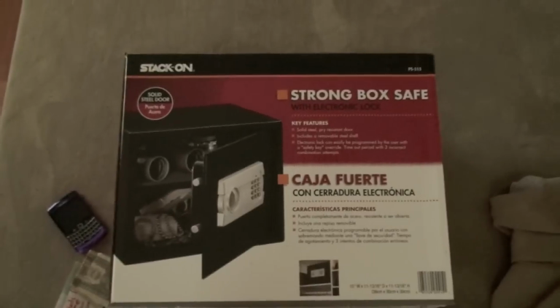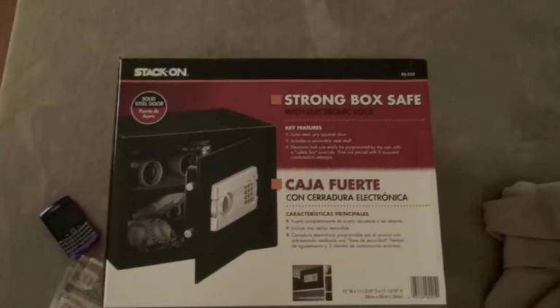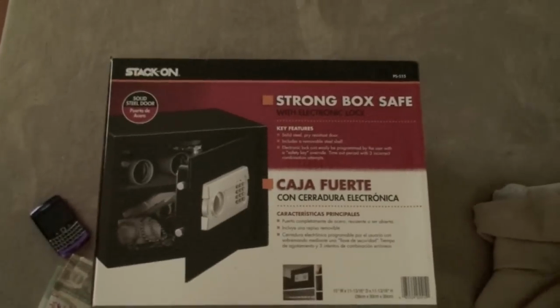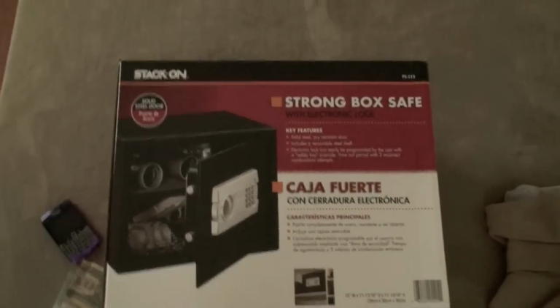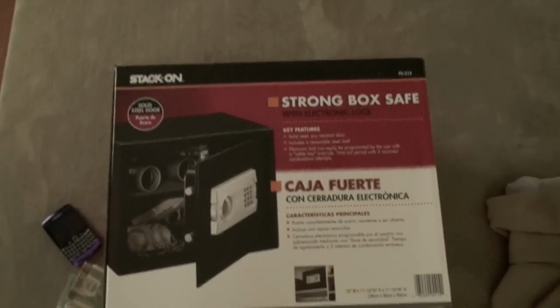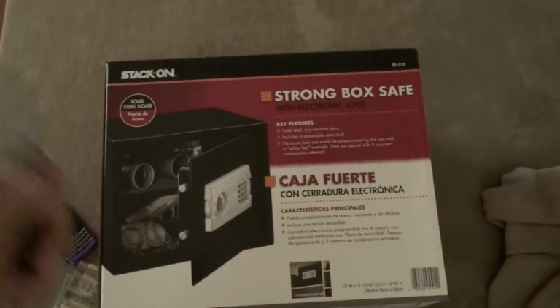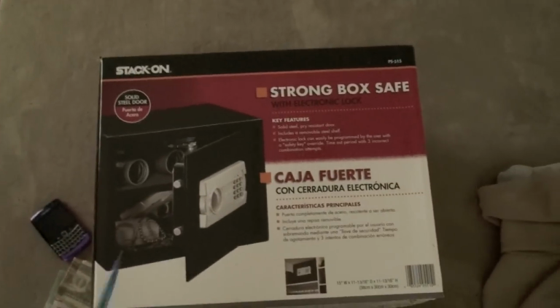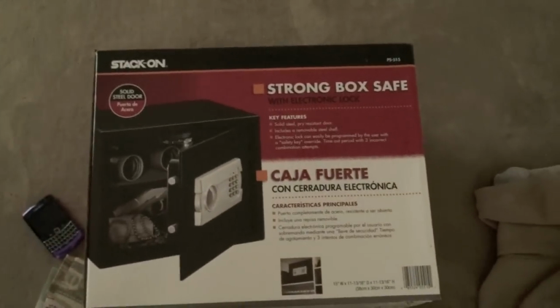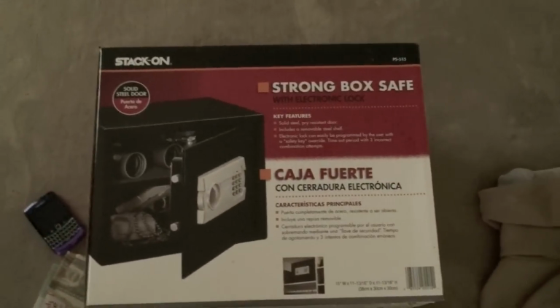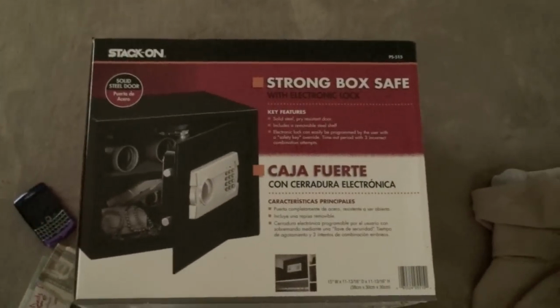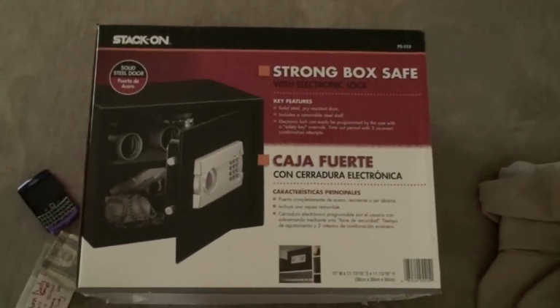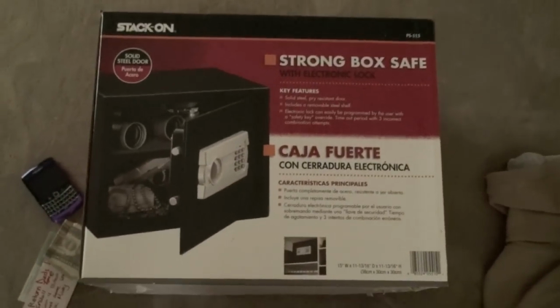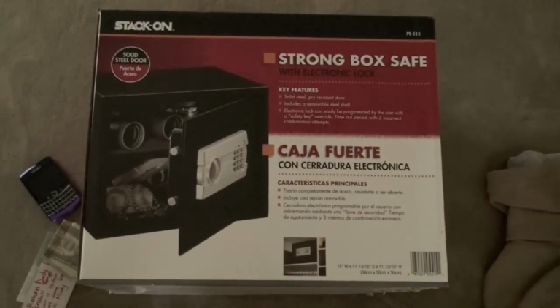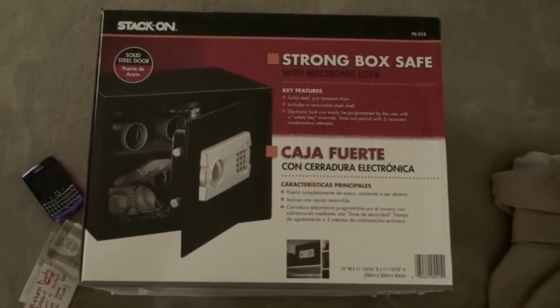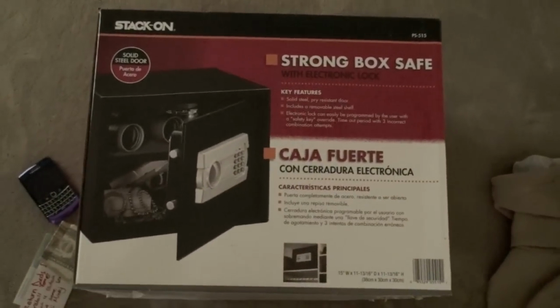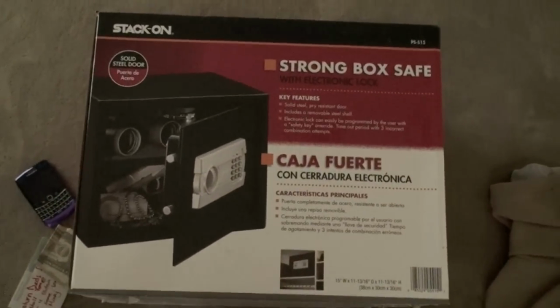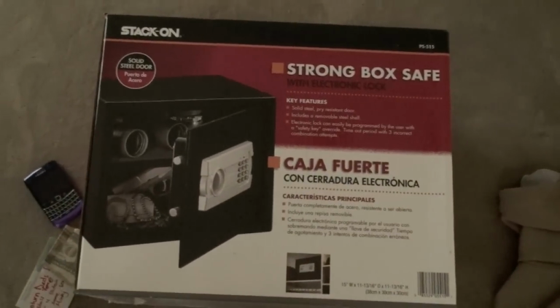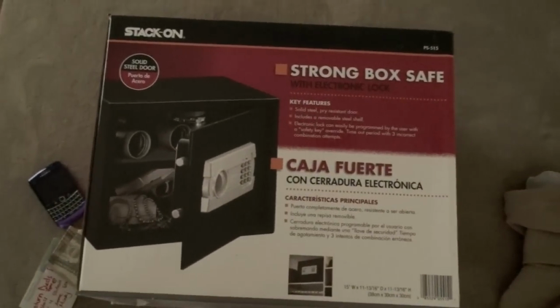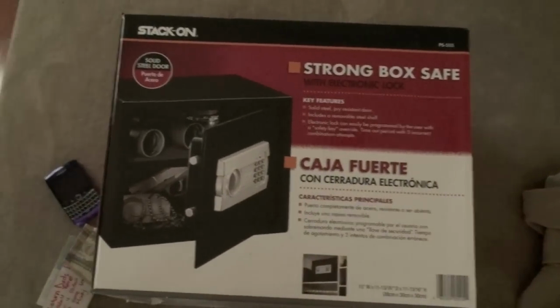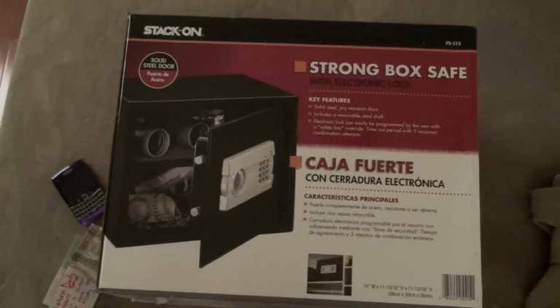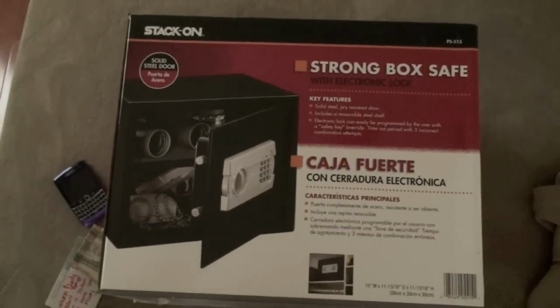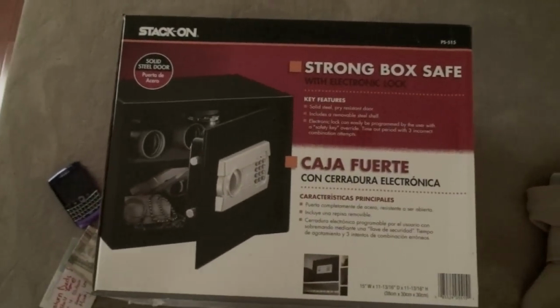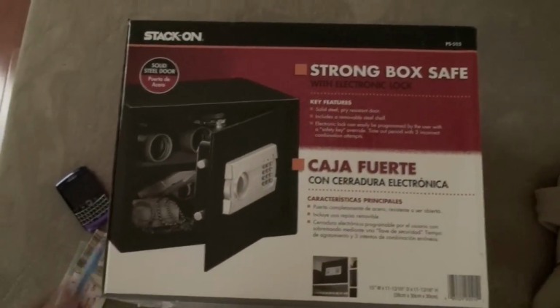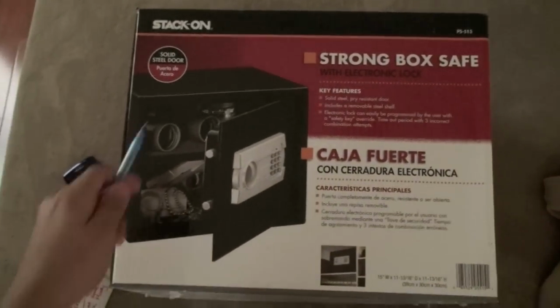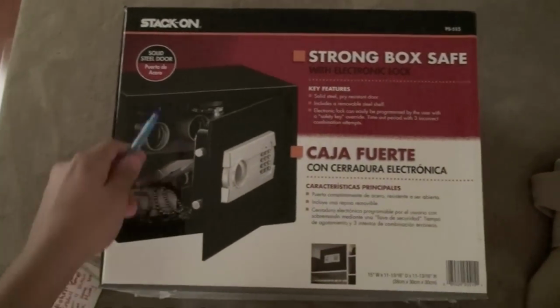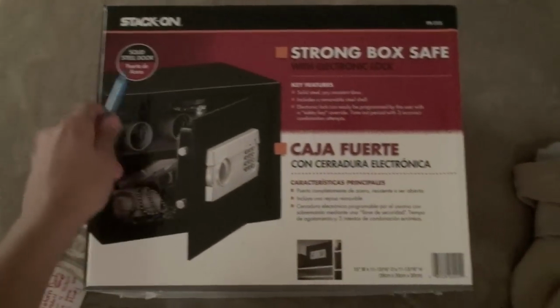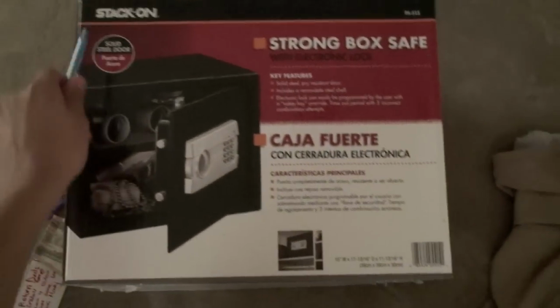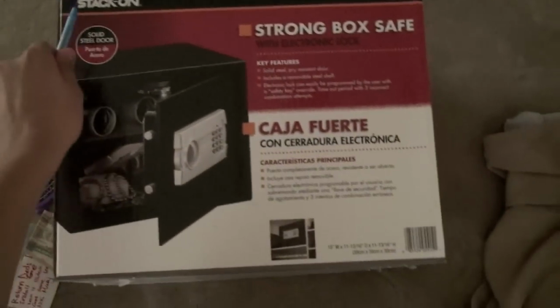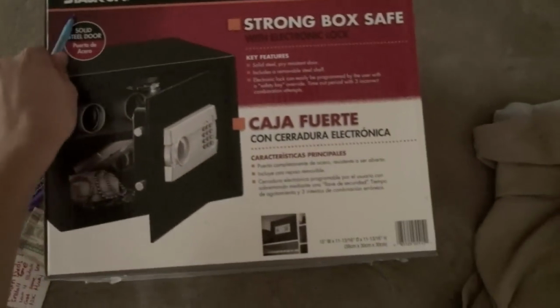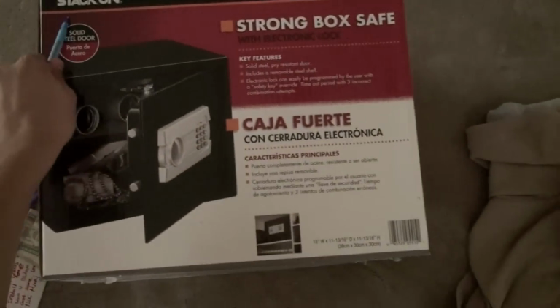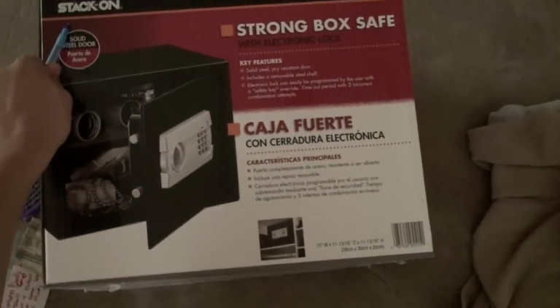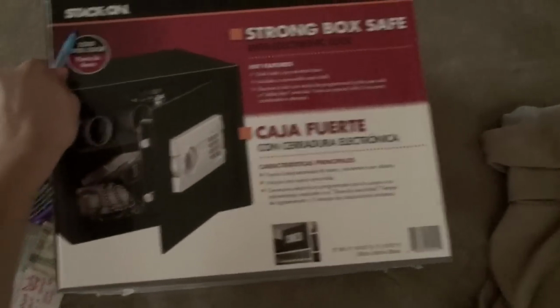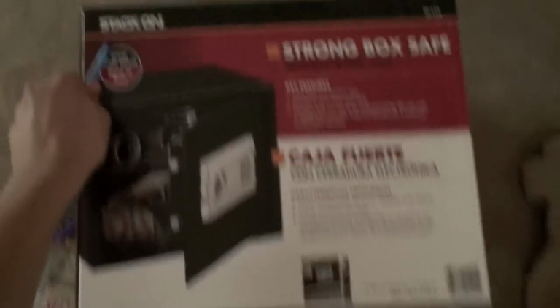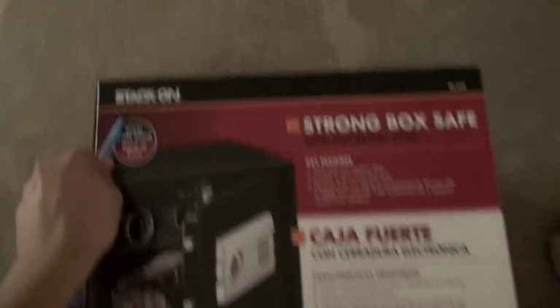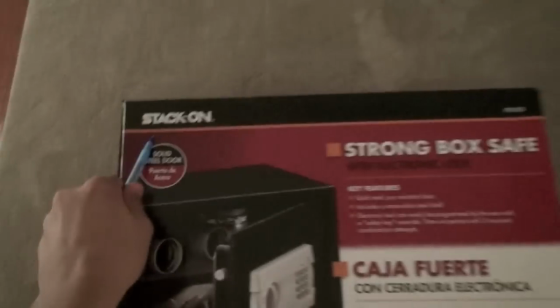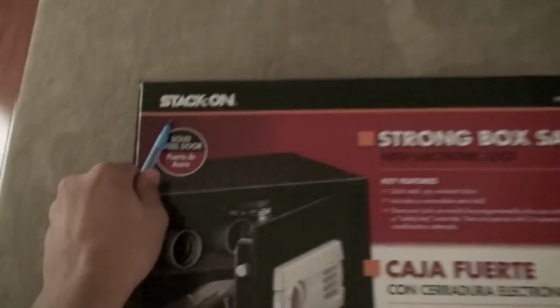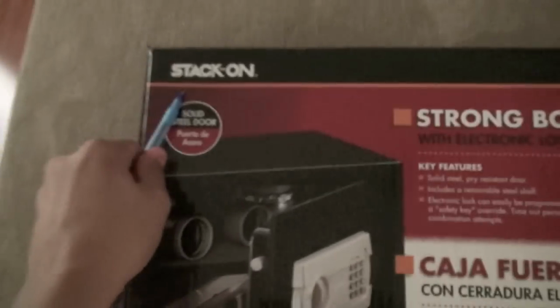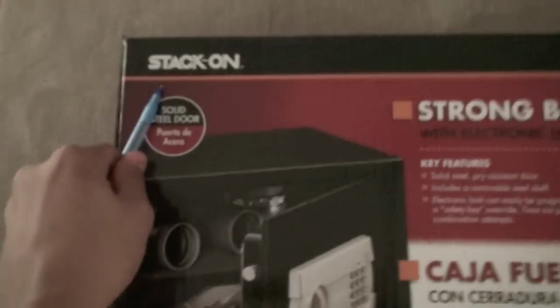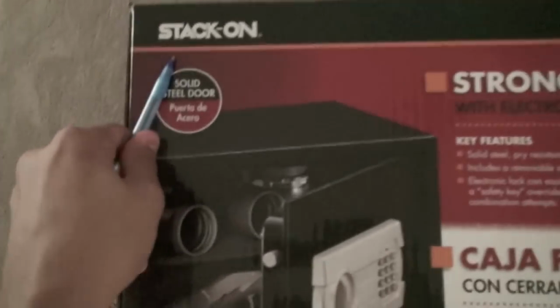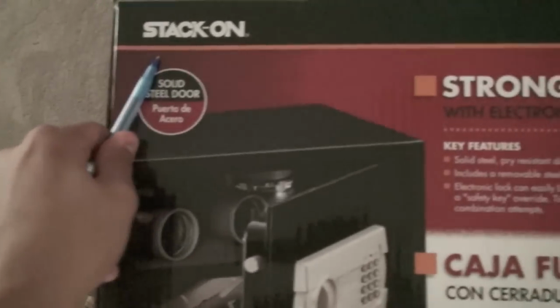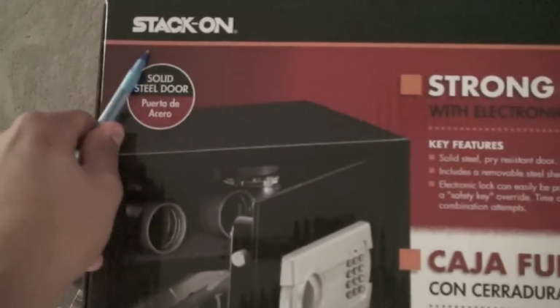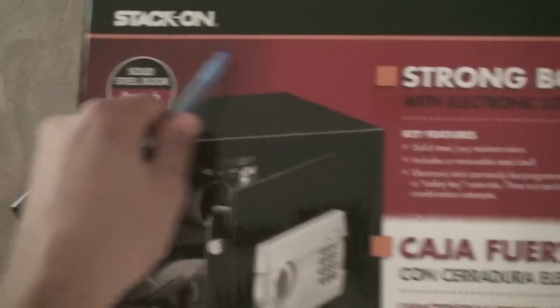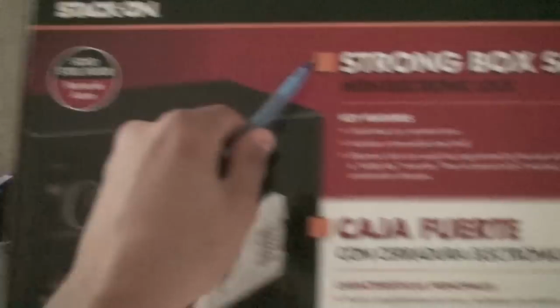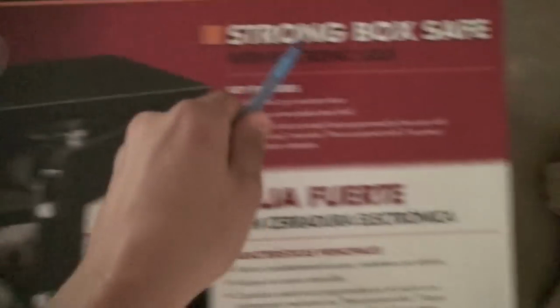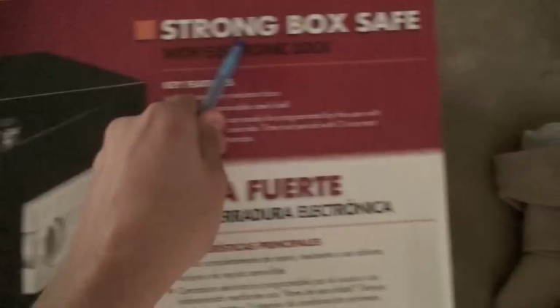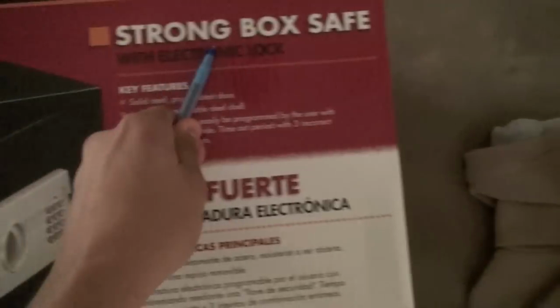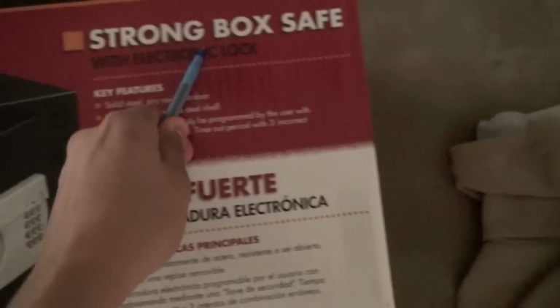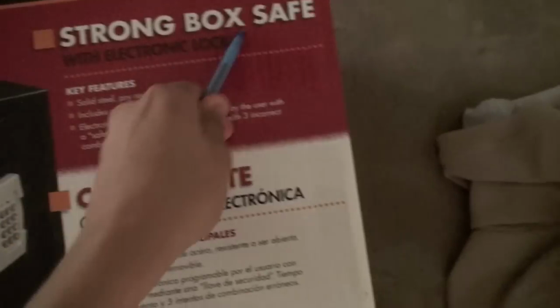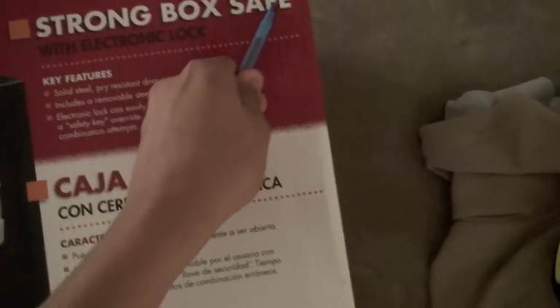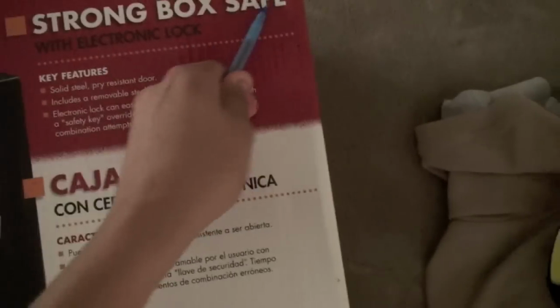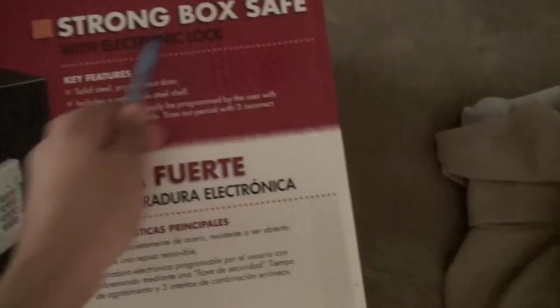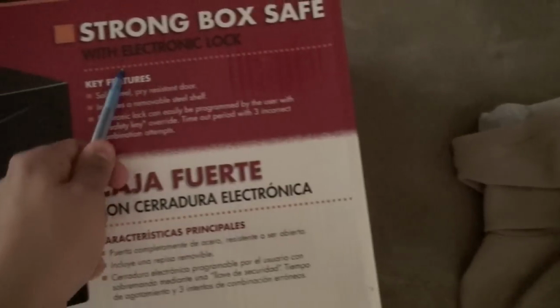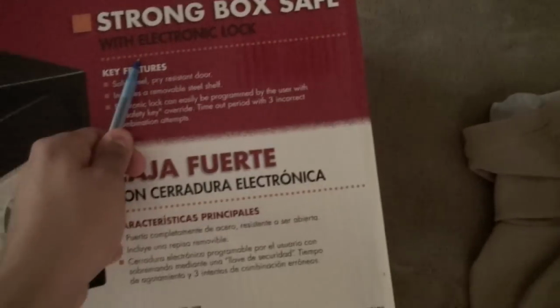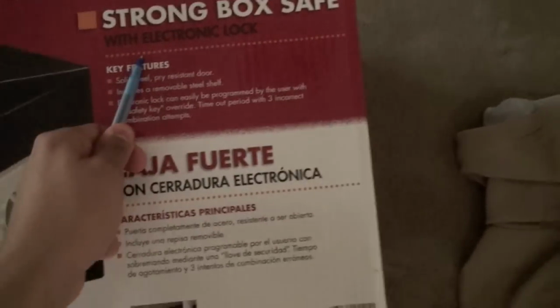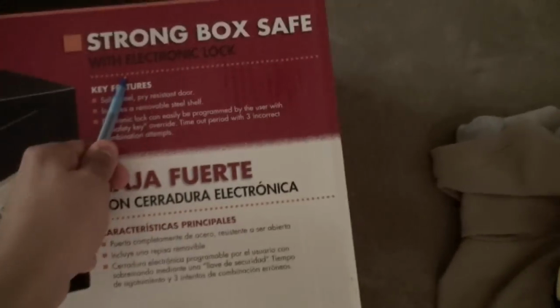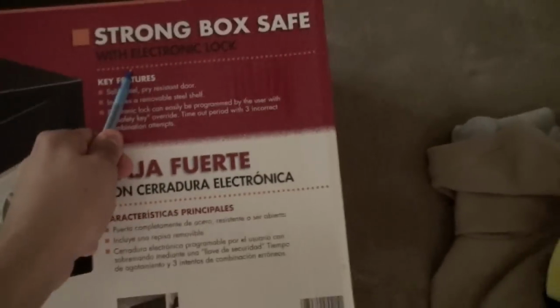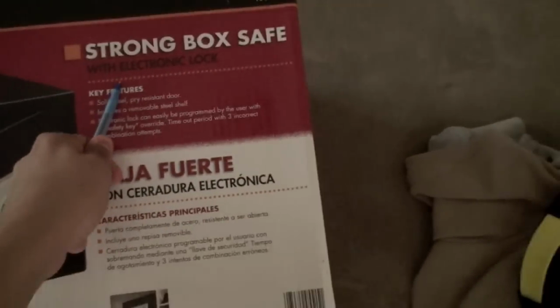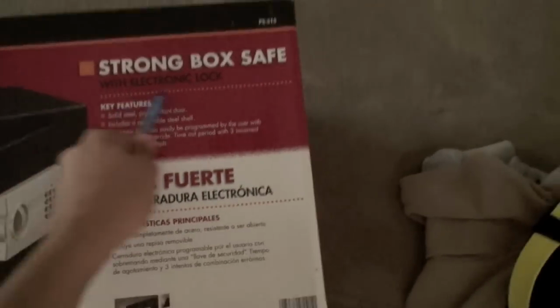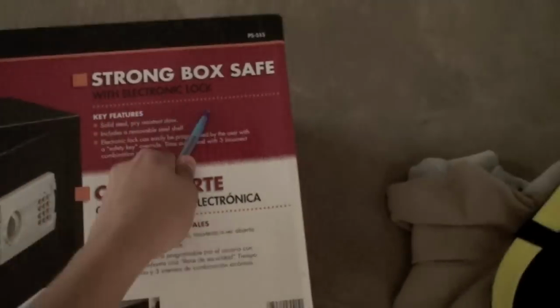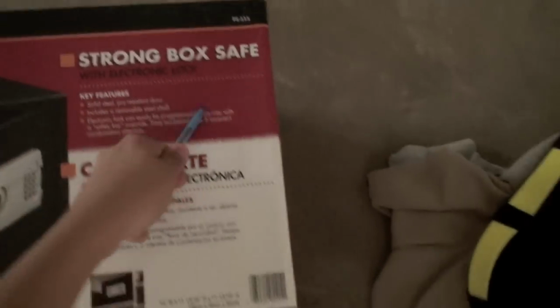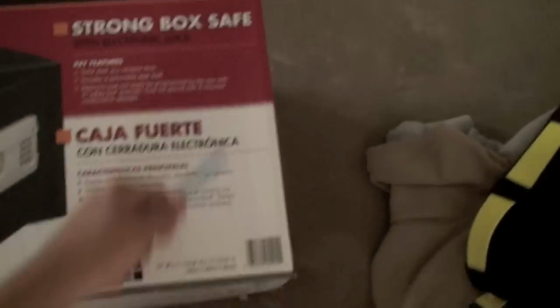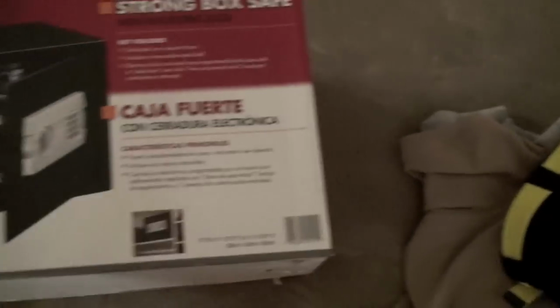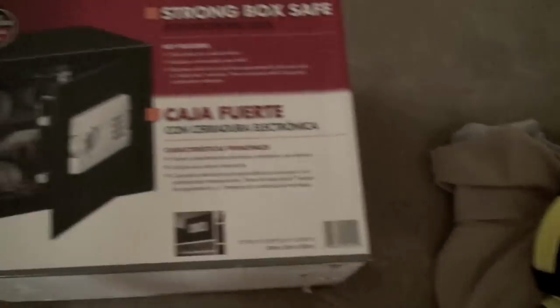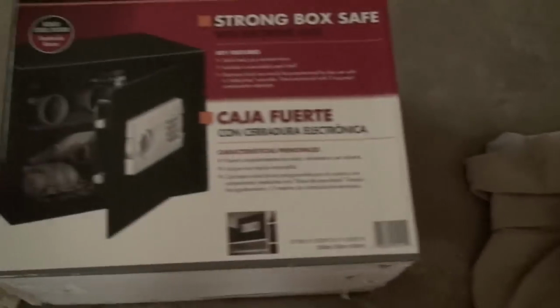What's up everybody, this is Macintosh Productions here. I'm going to be unboxing the StackOn Strong Box Safe with Electronic Lock.